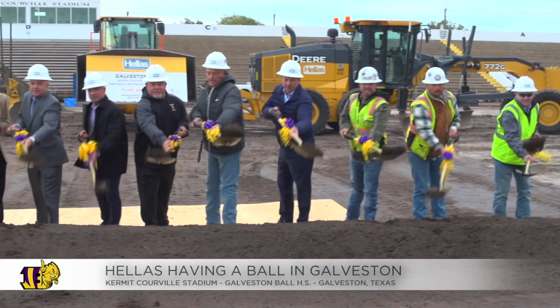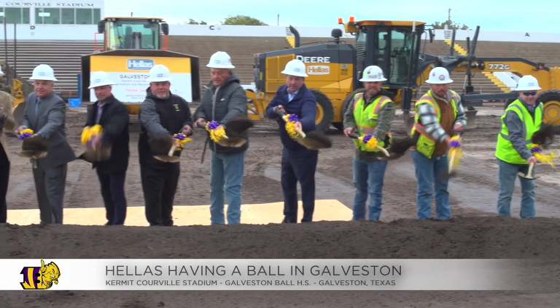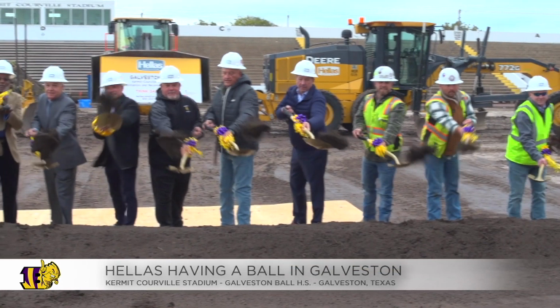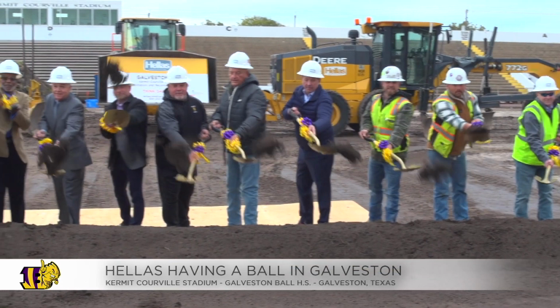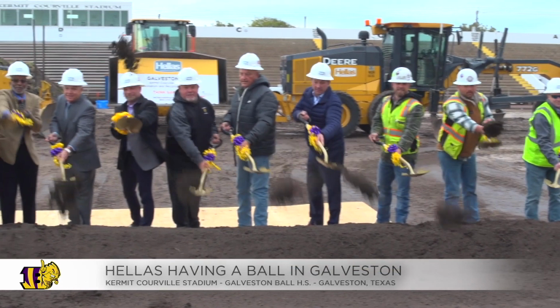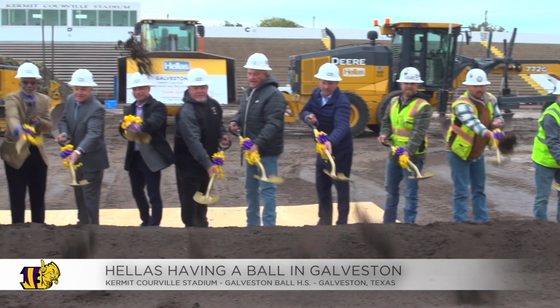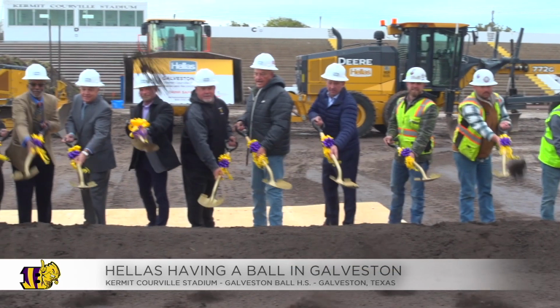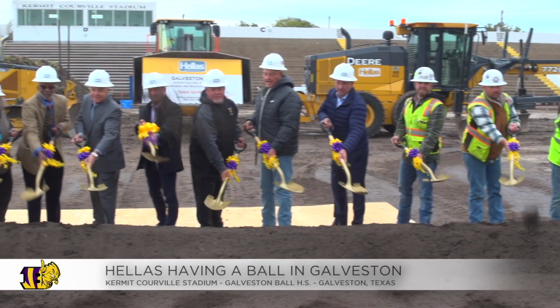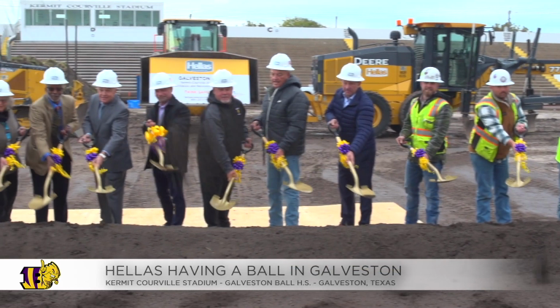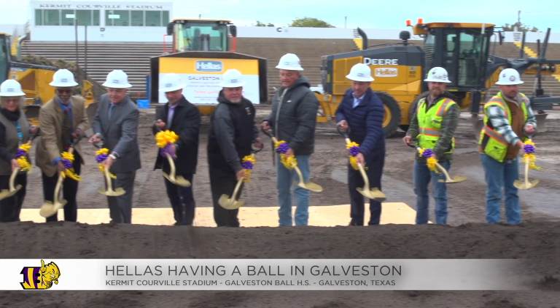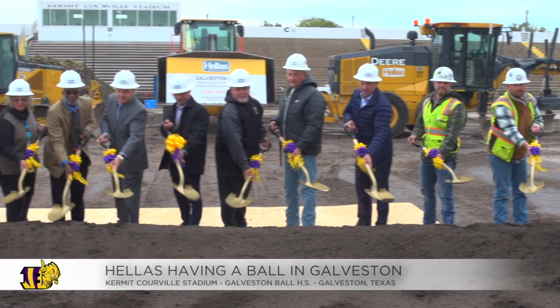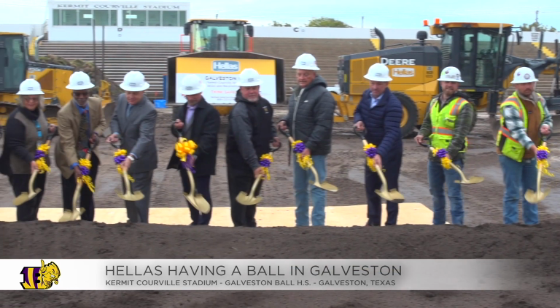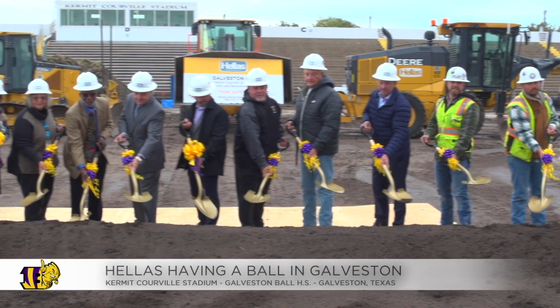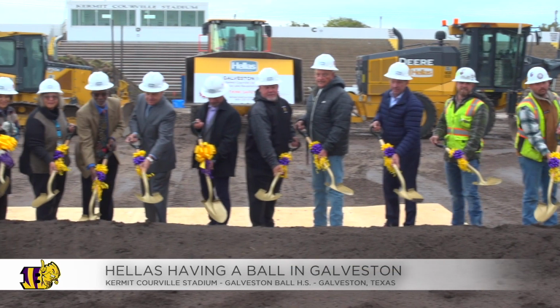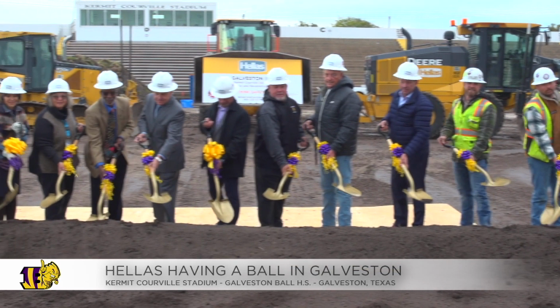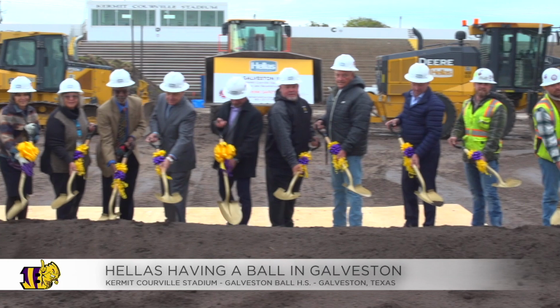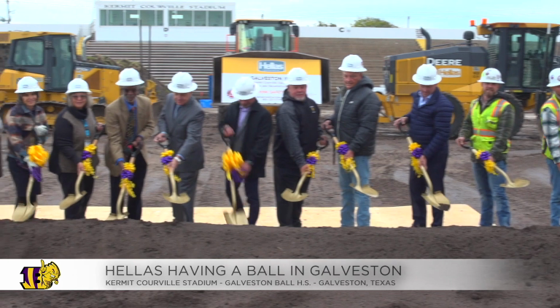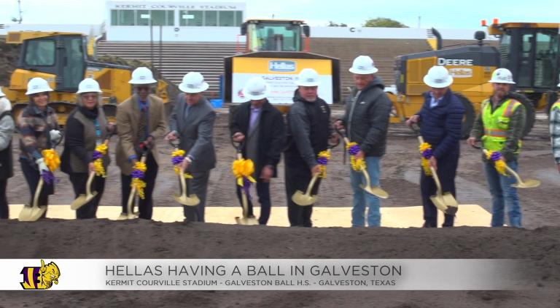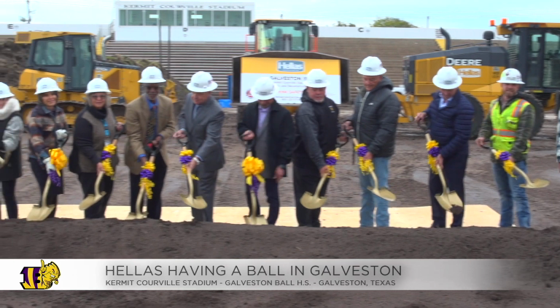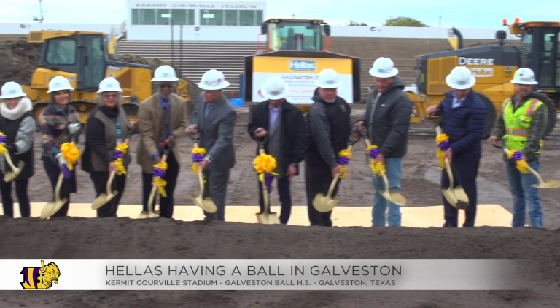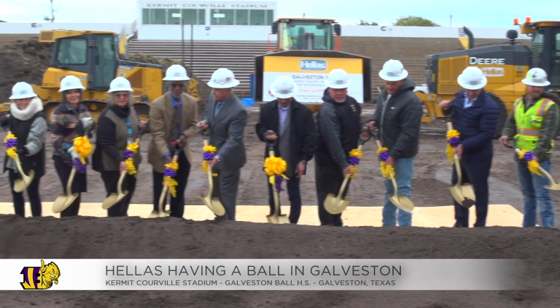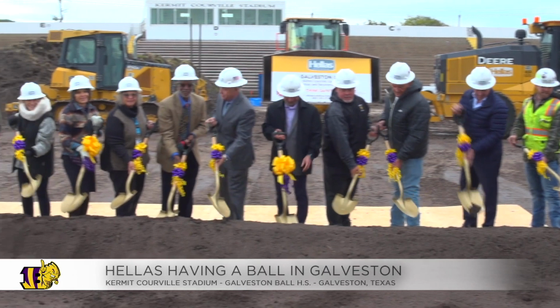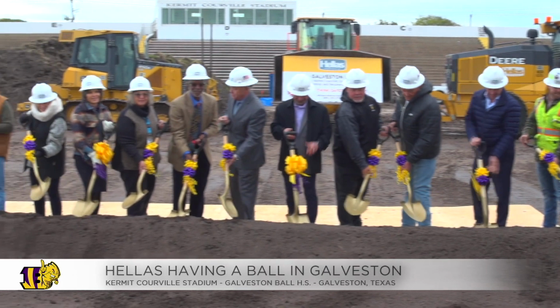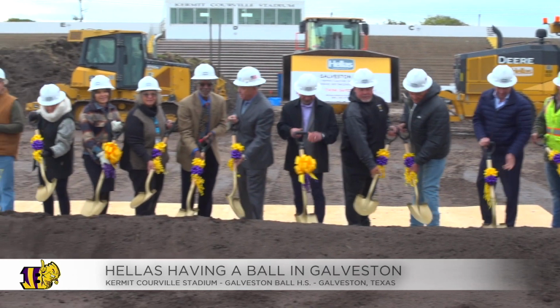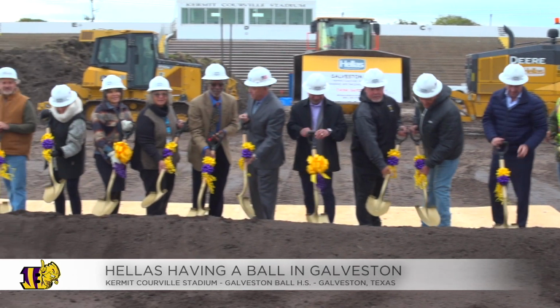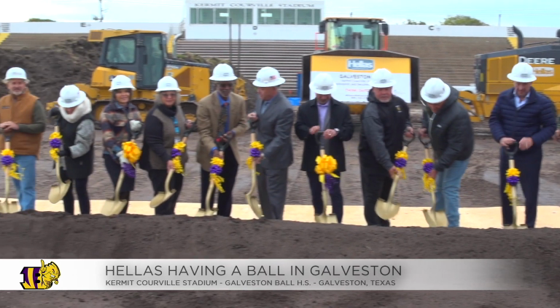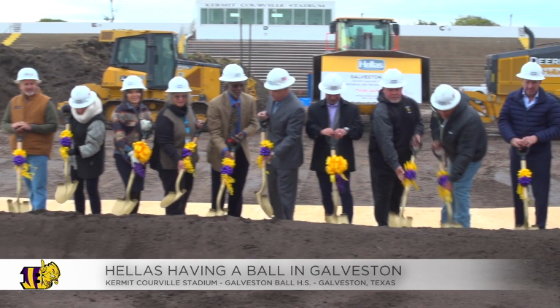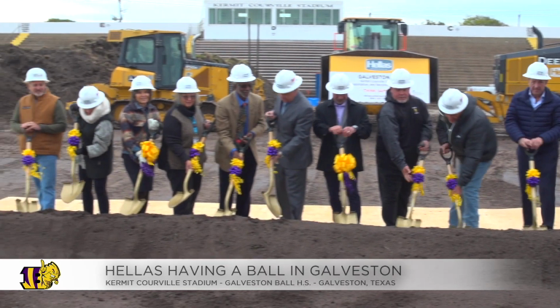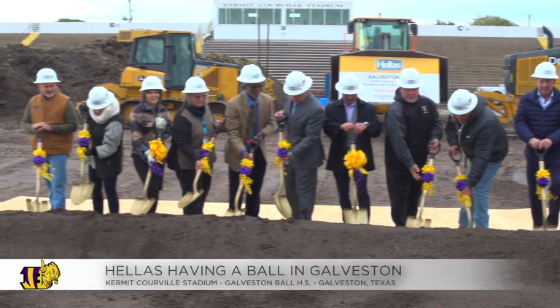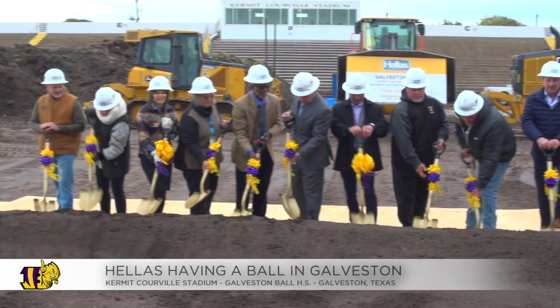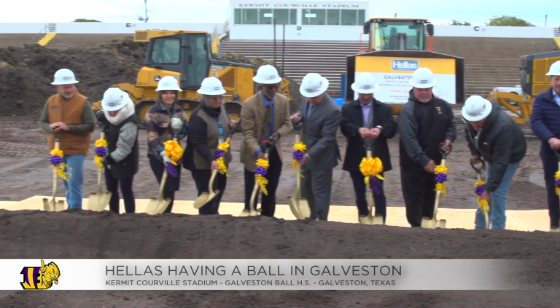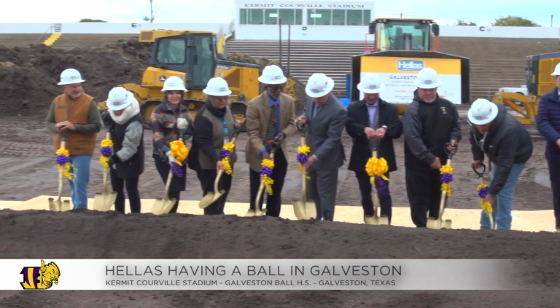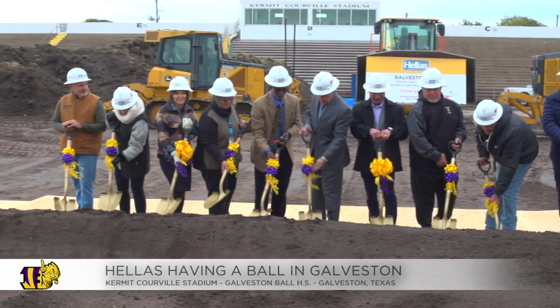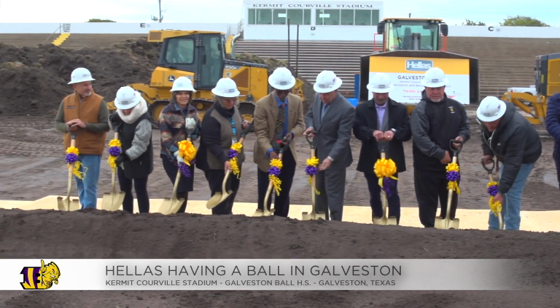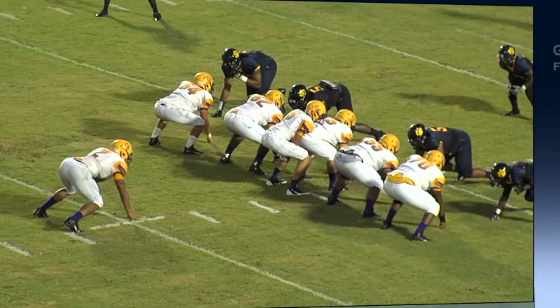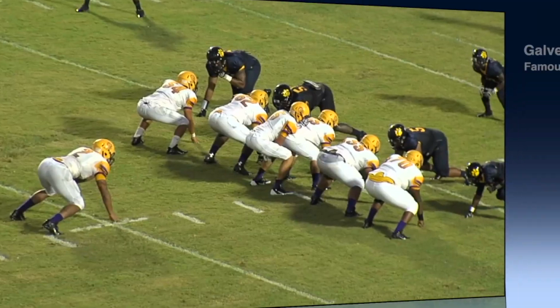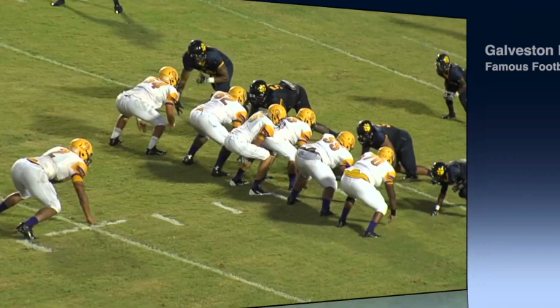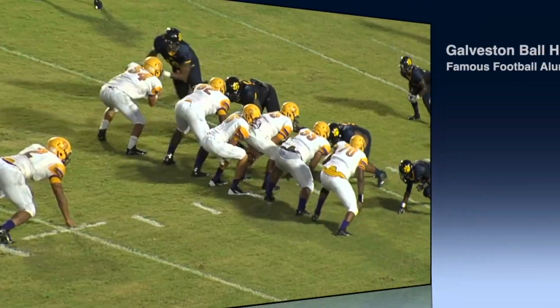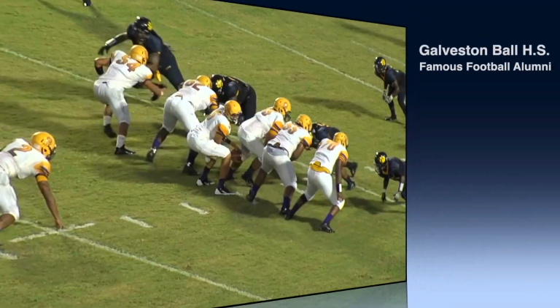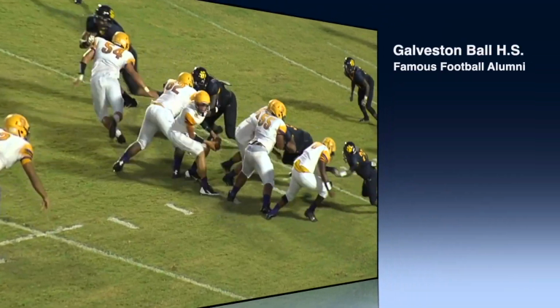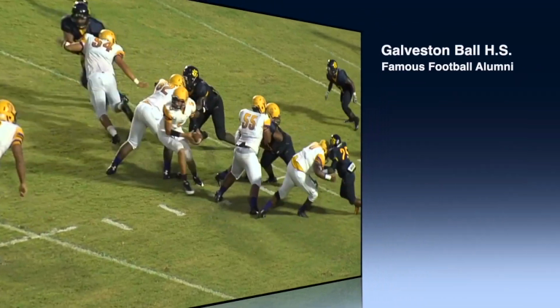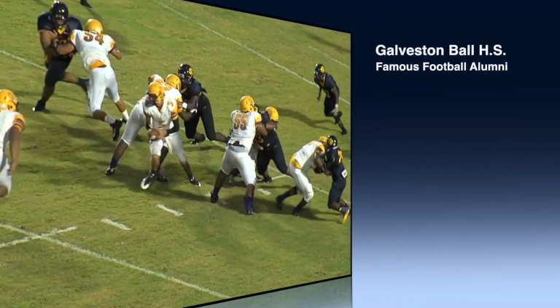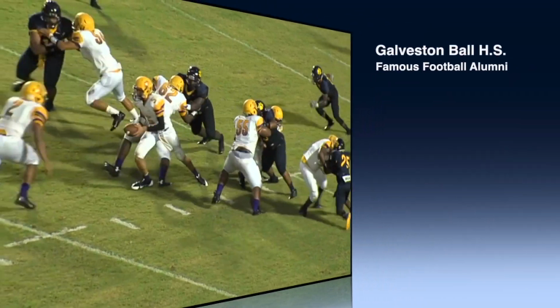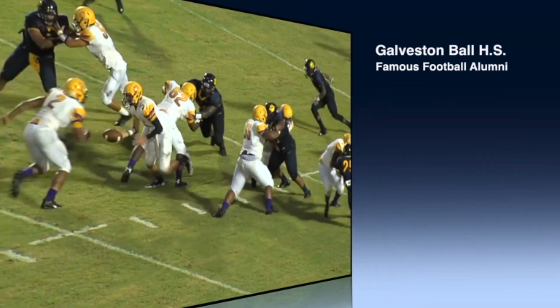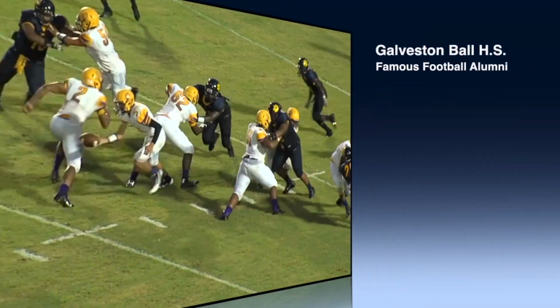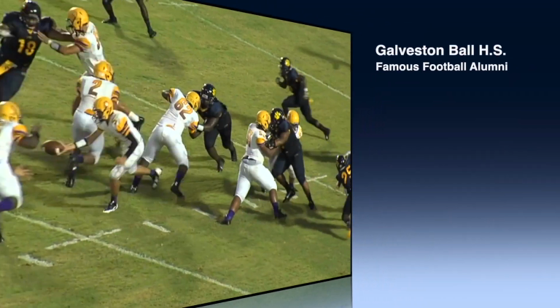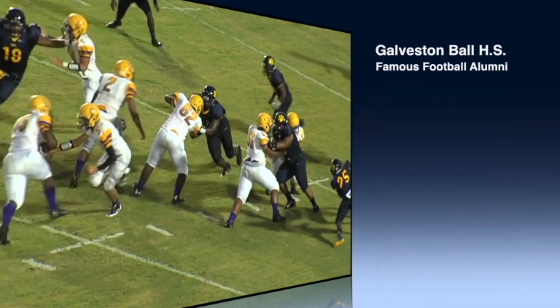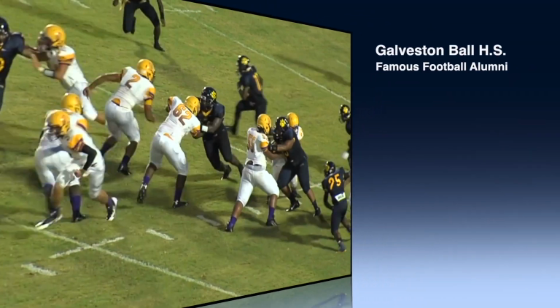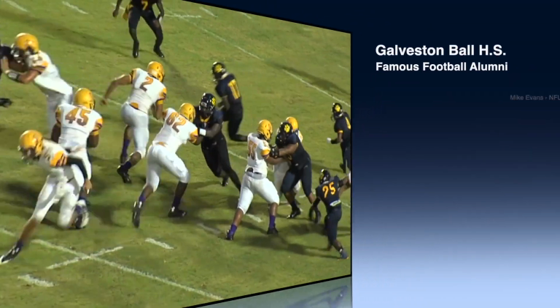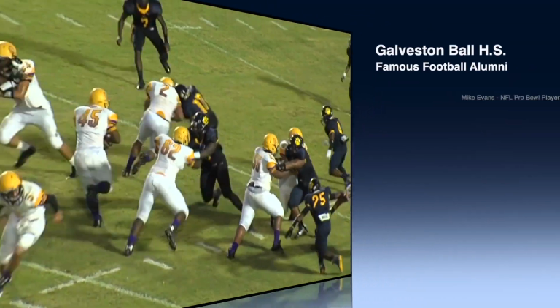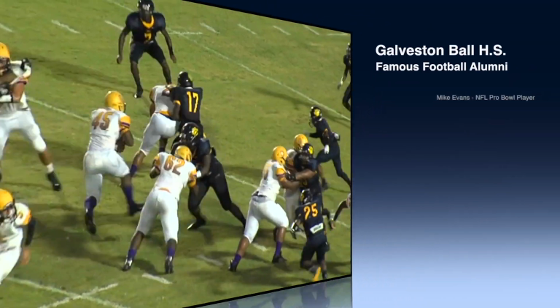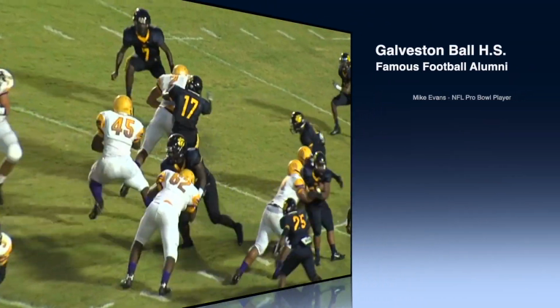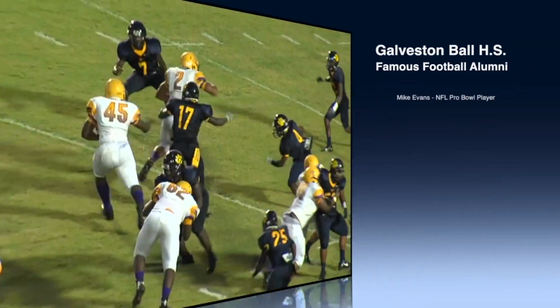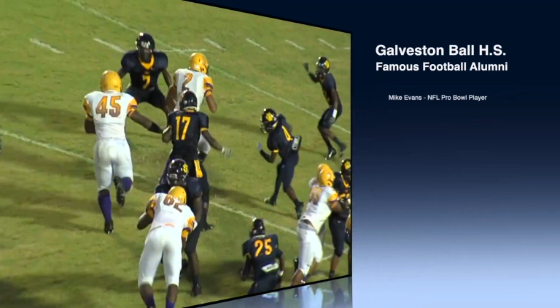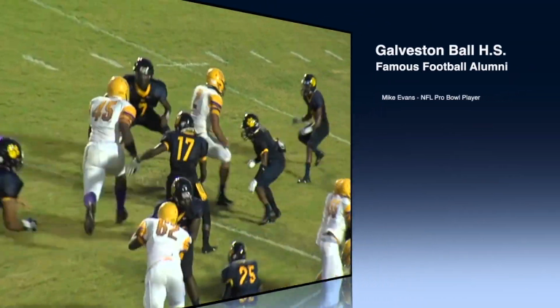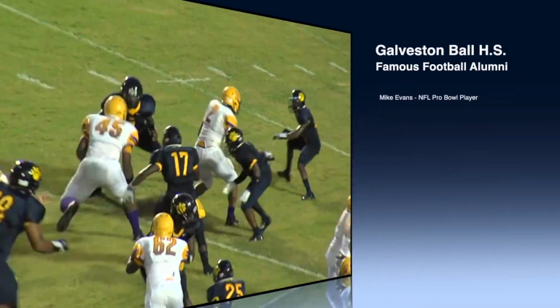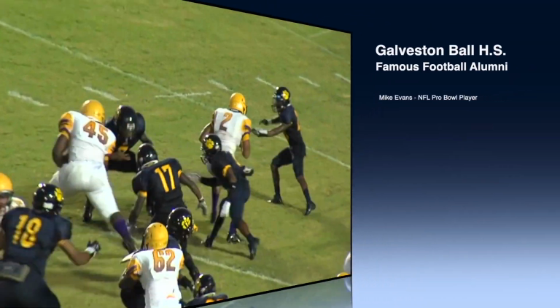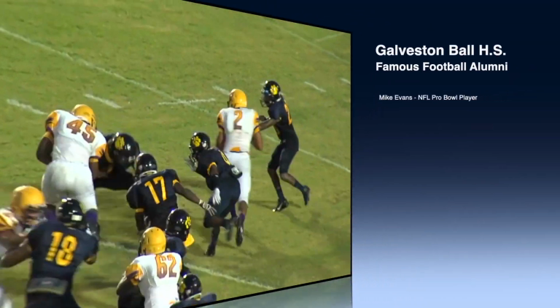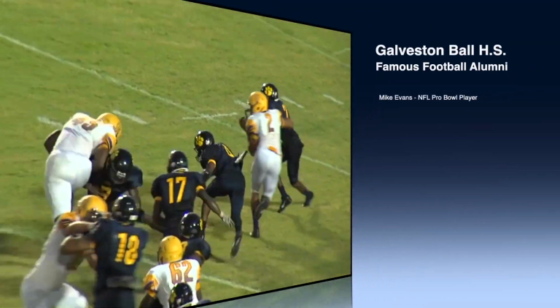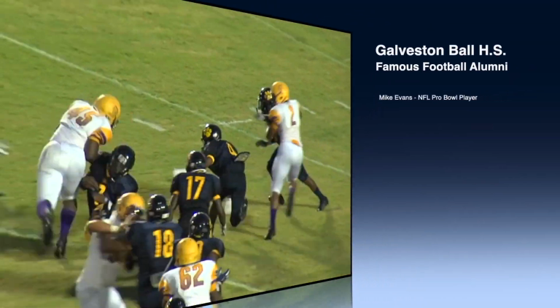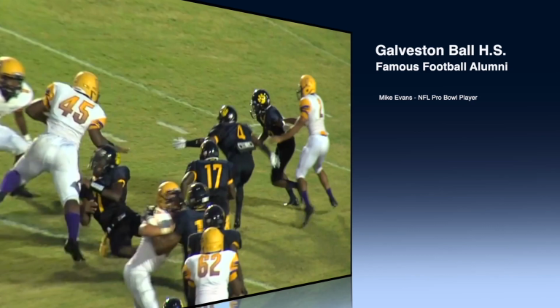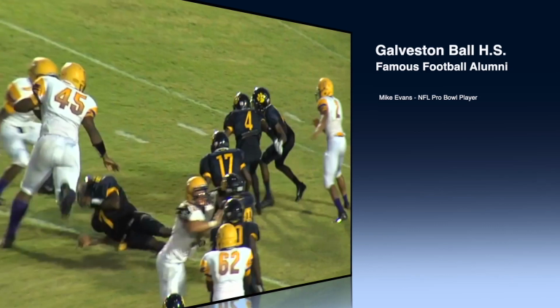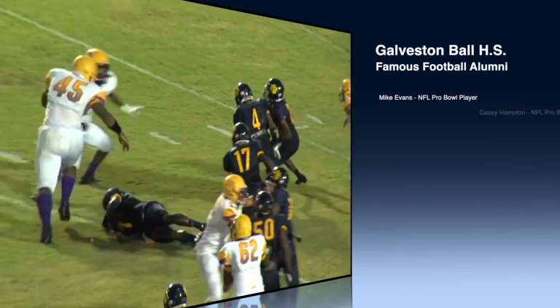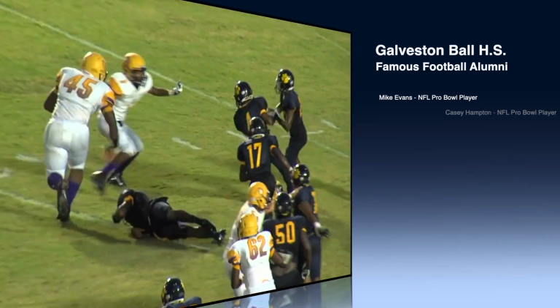Personally, I've had the privilege to coach in this stadium. There's been many great athletes that have come through here — many guys that have gone on to the NFL.